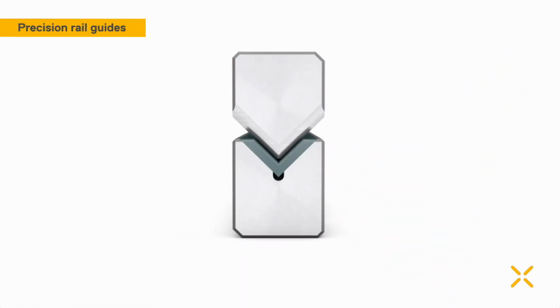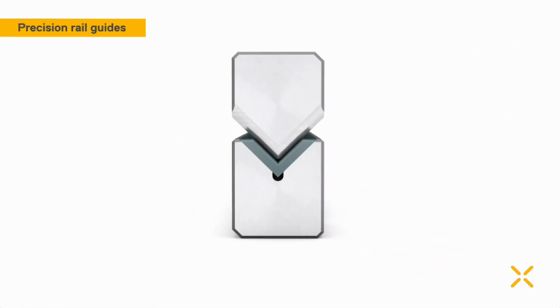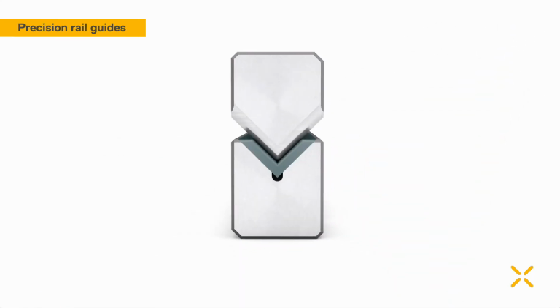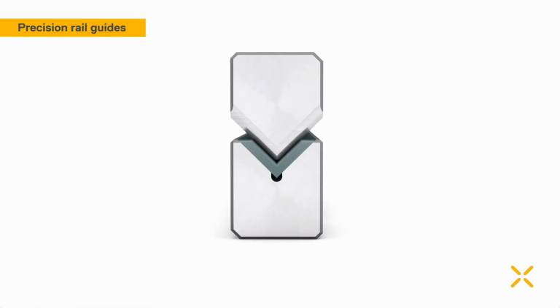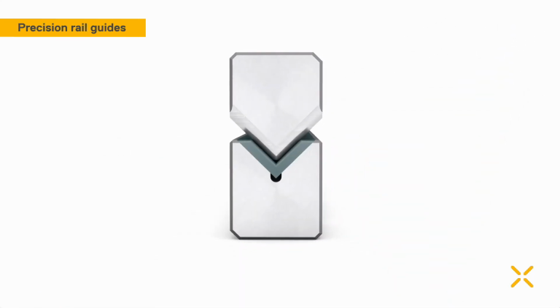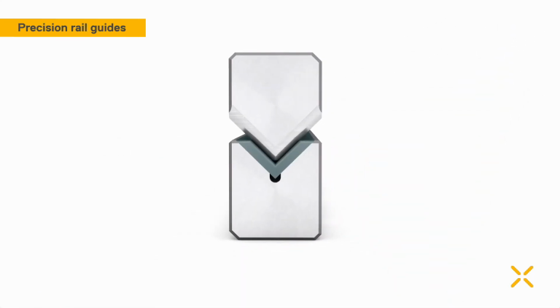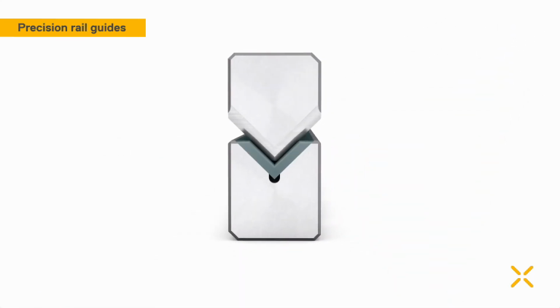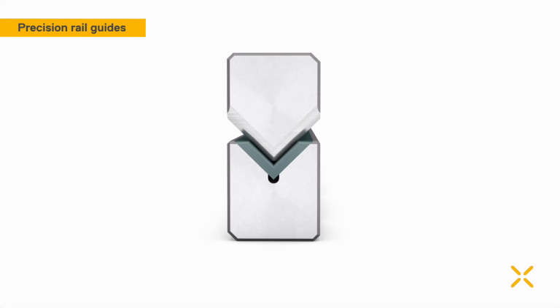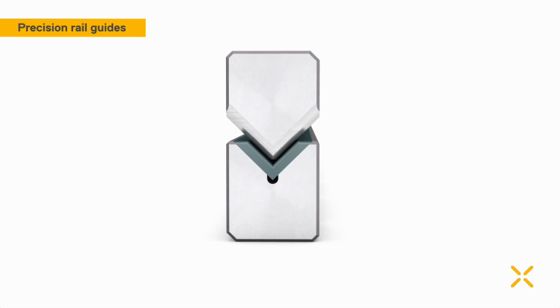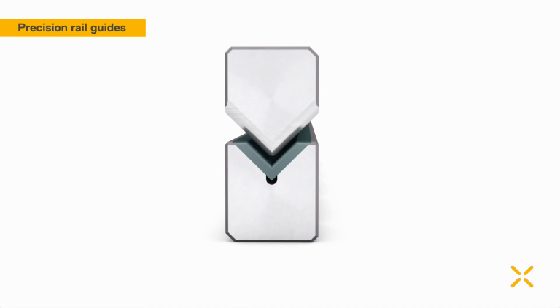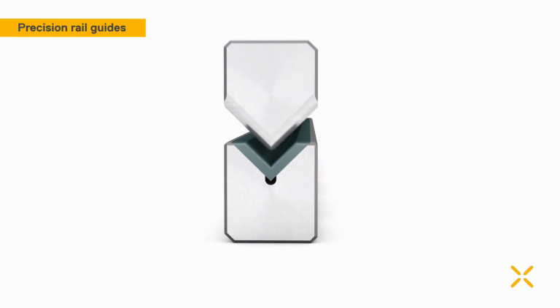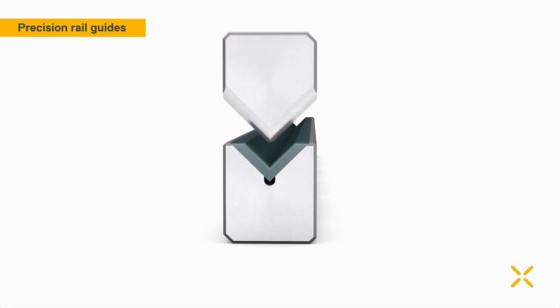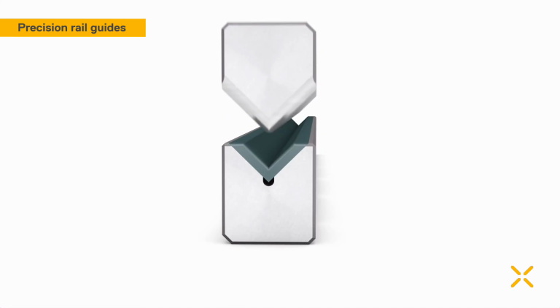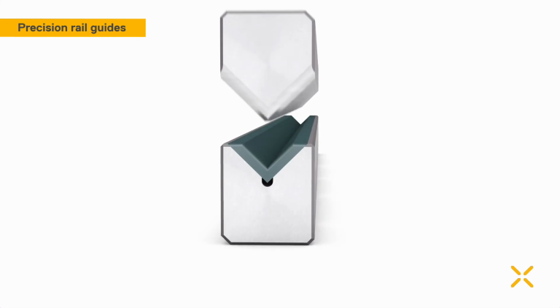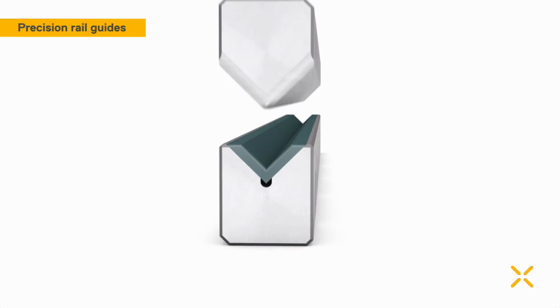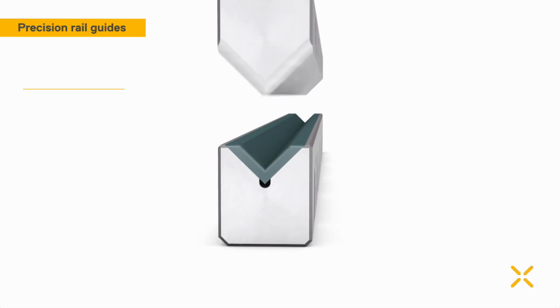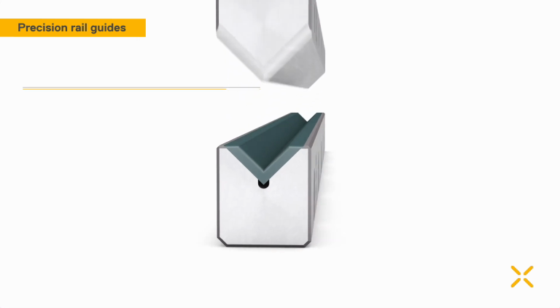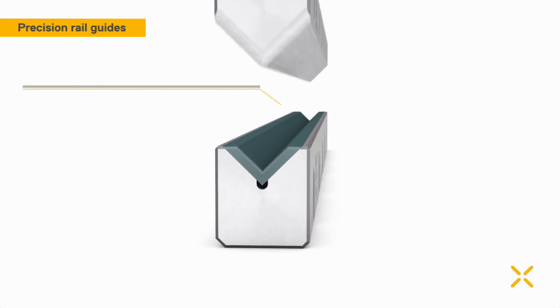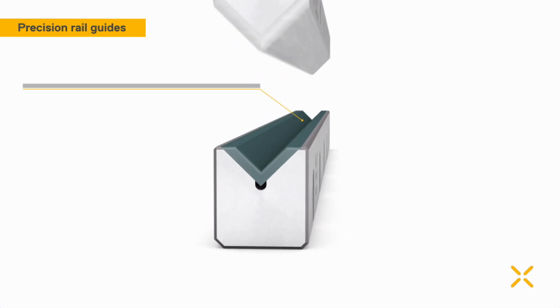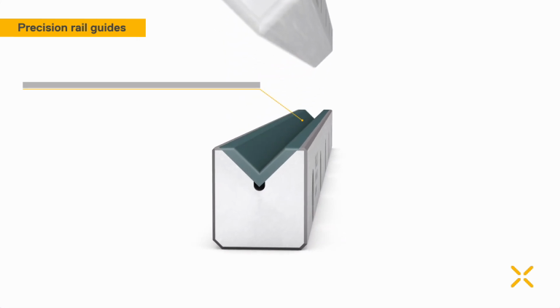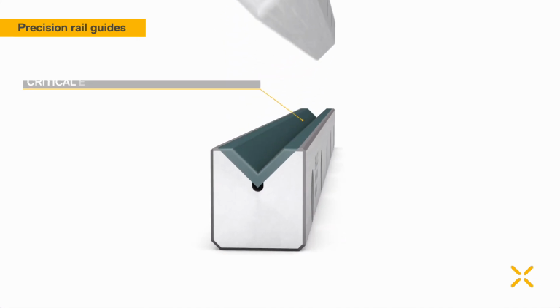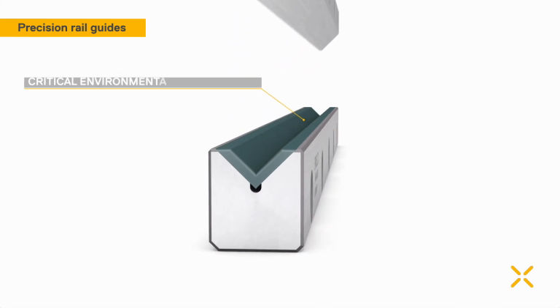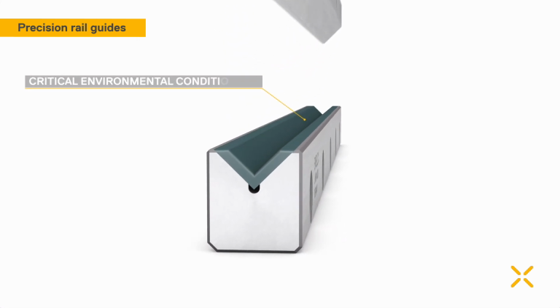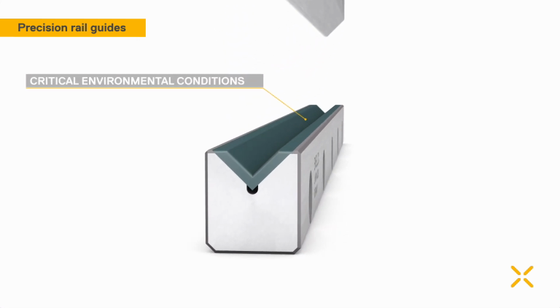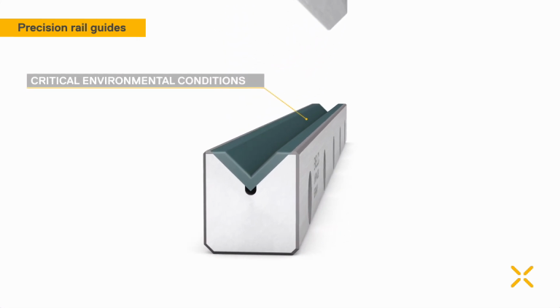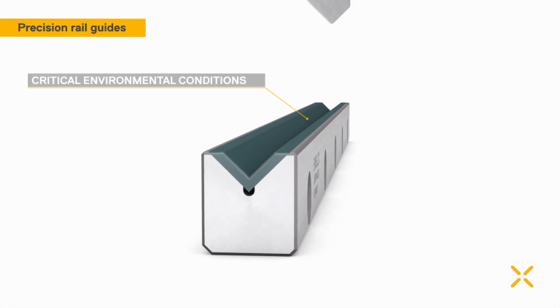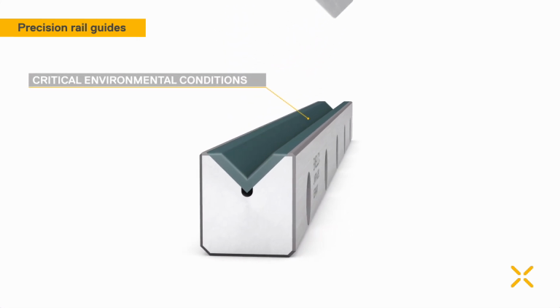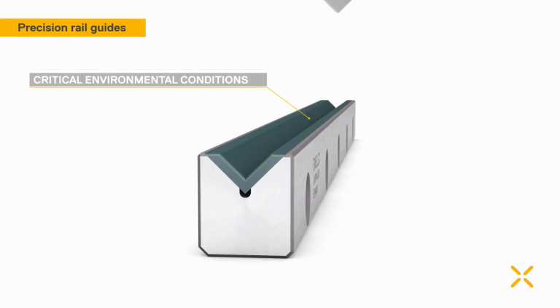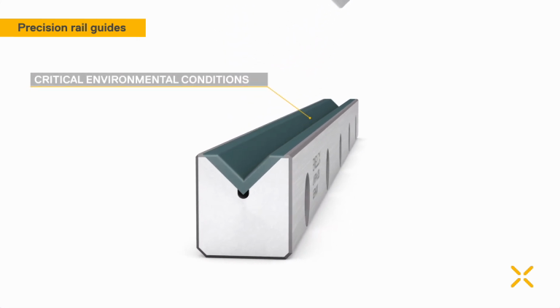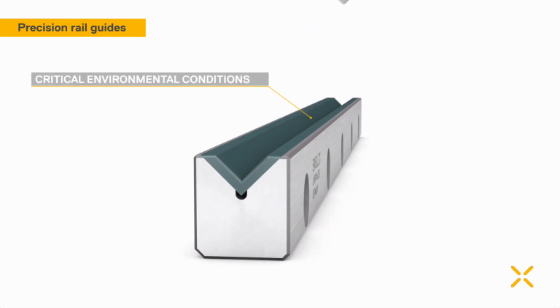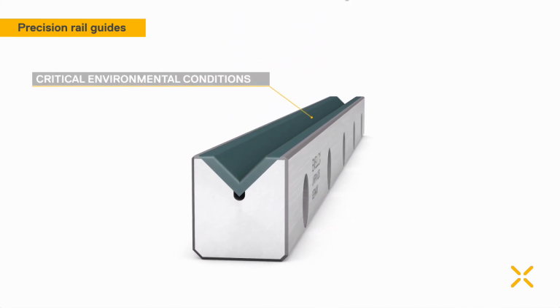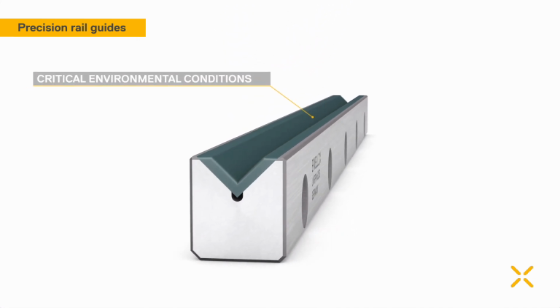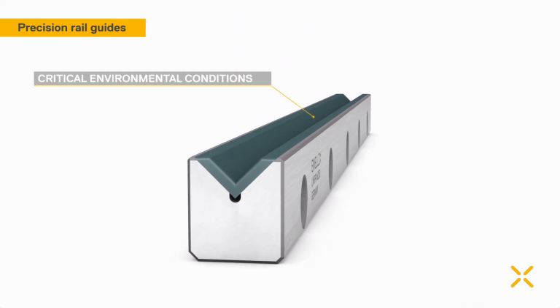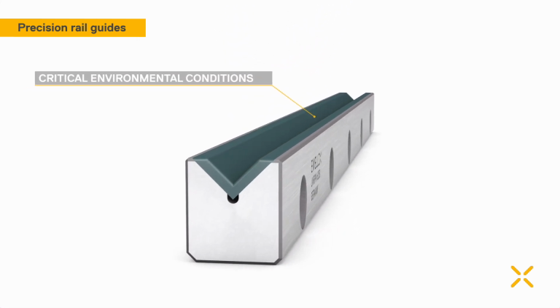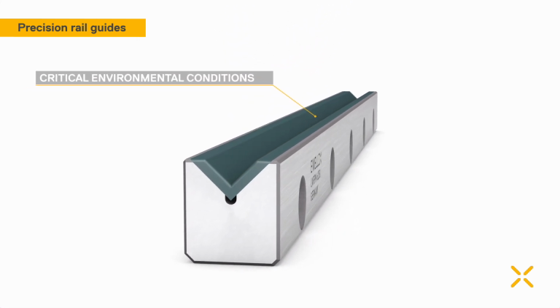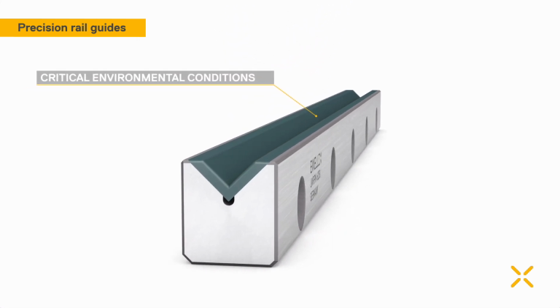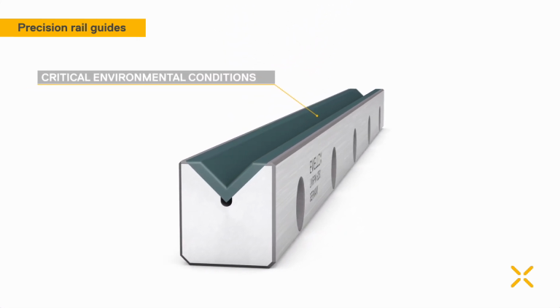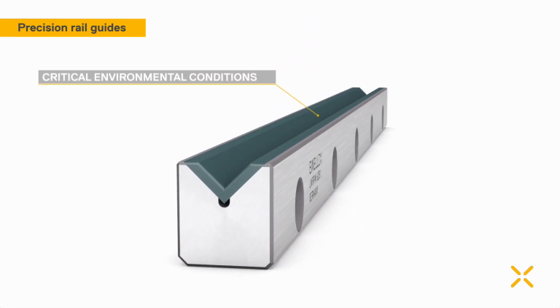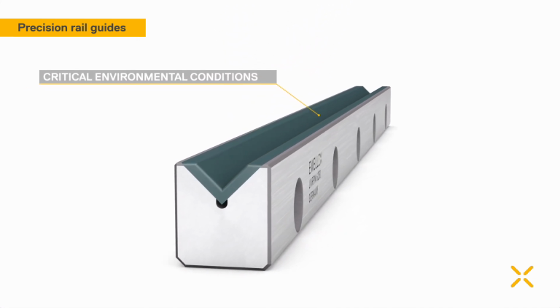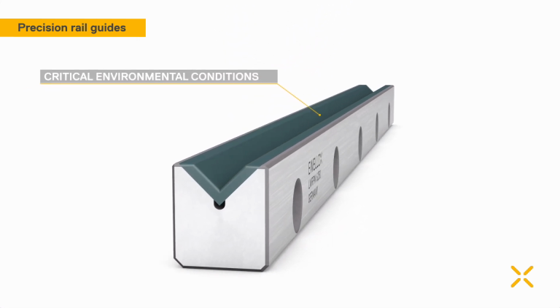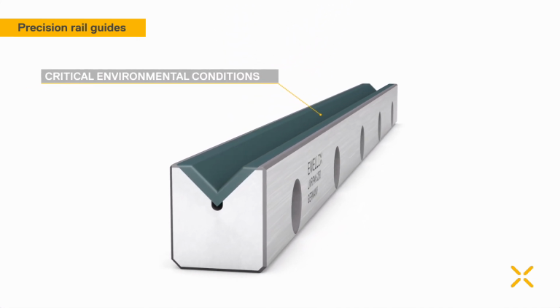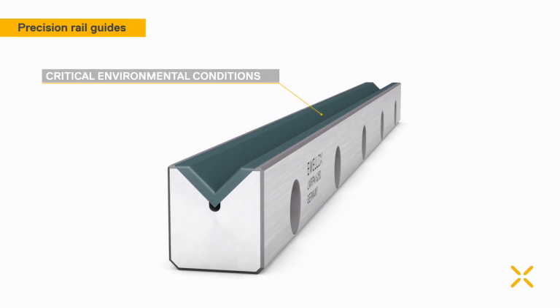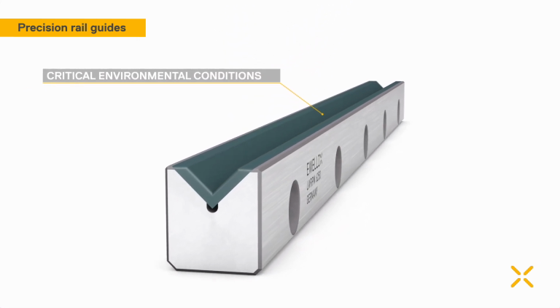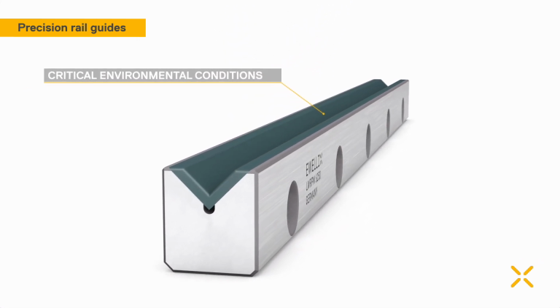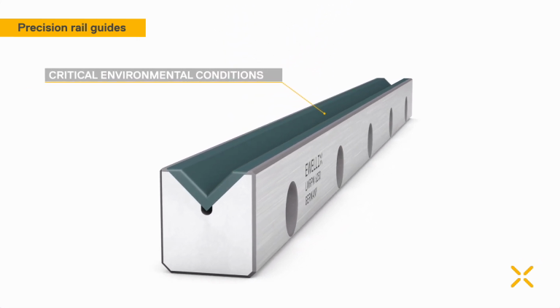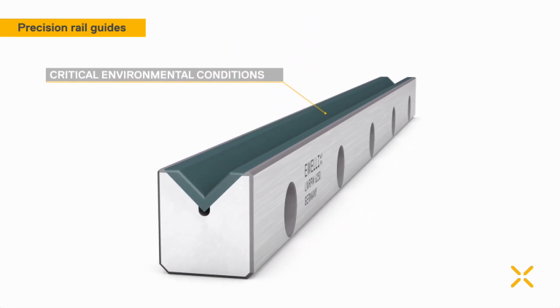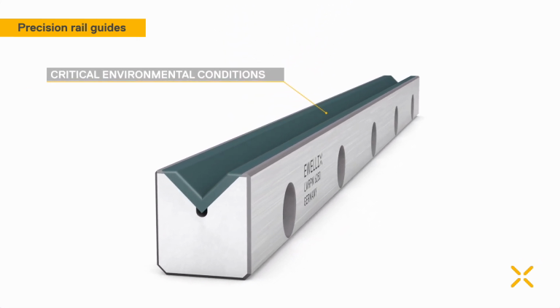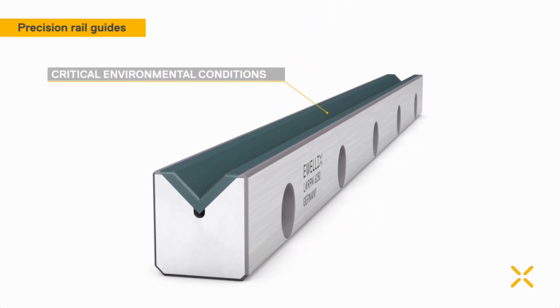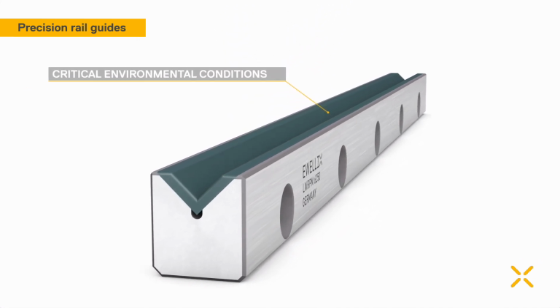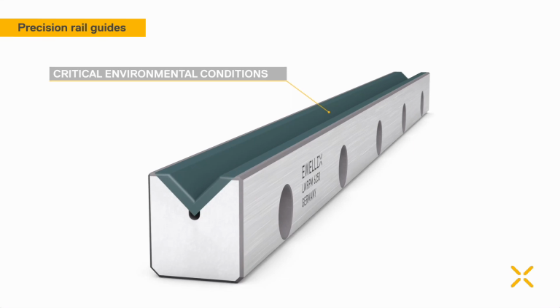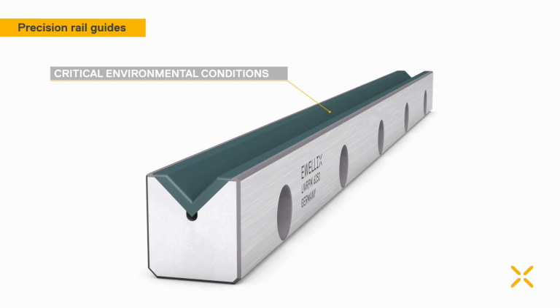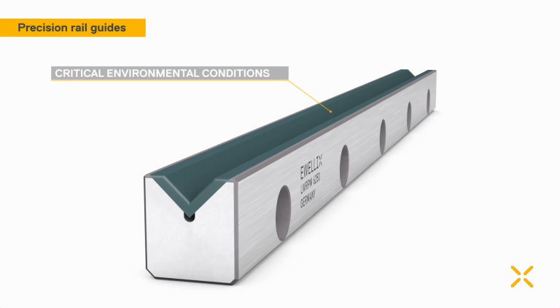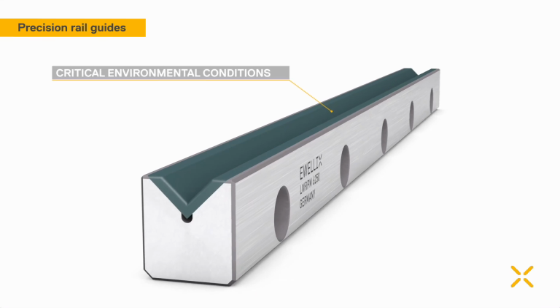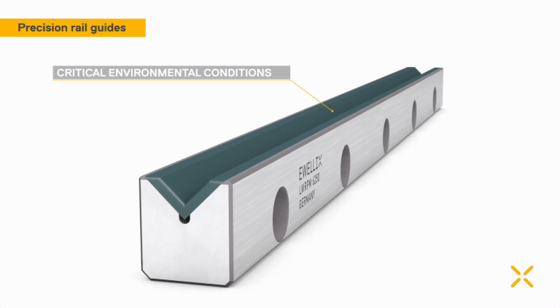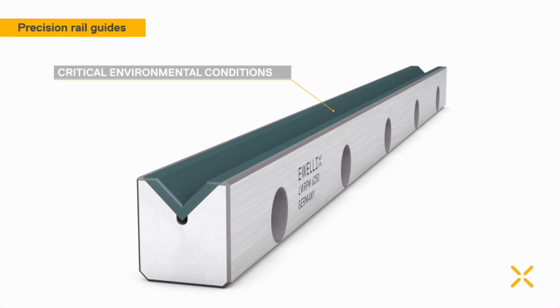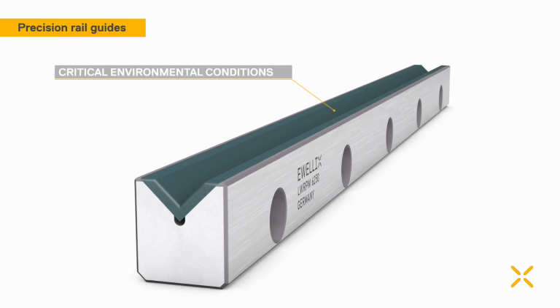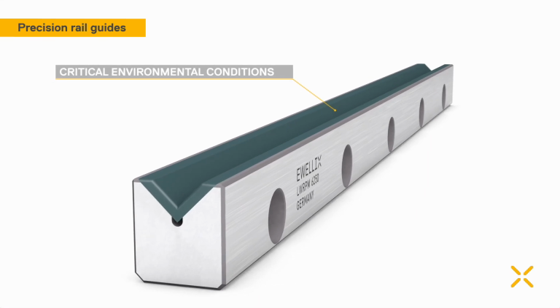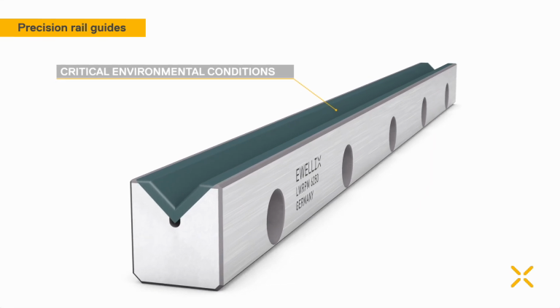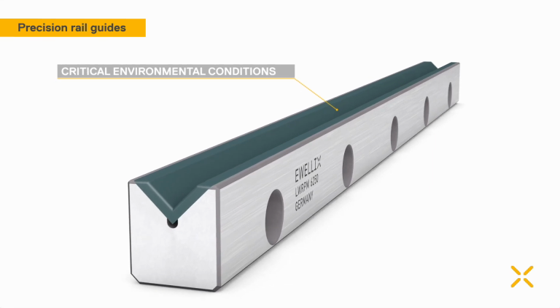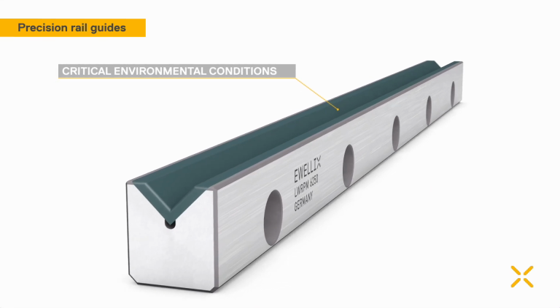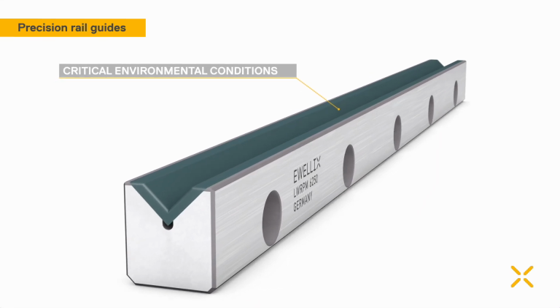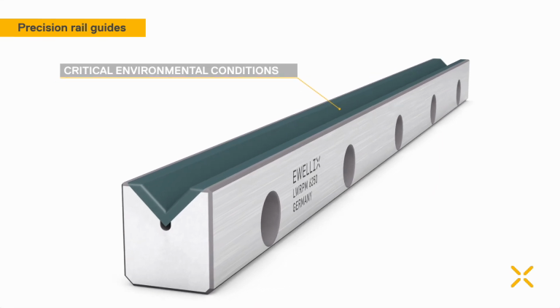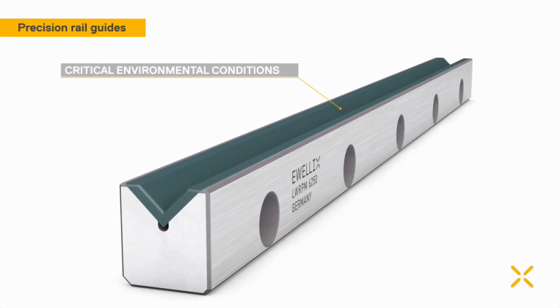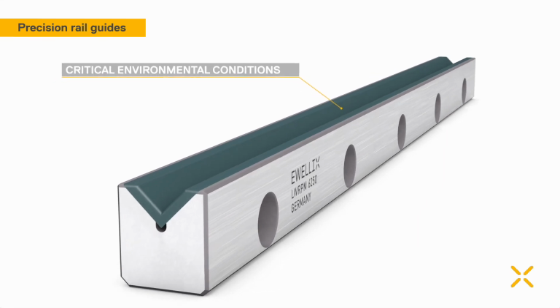For applications with a limited stroke or a dusty environment, Evelix offers precision rail guides with slide coatings.